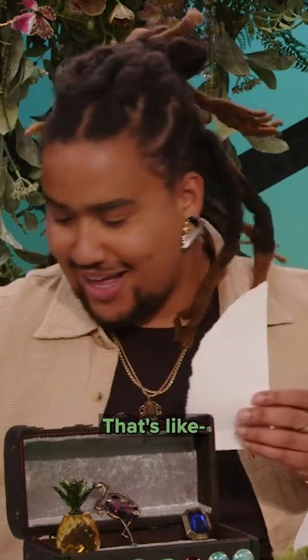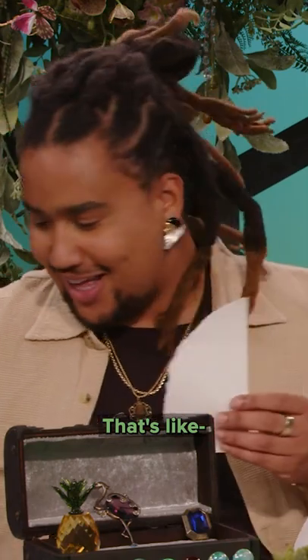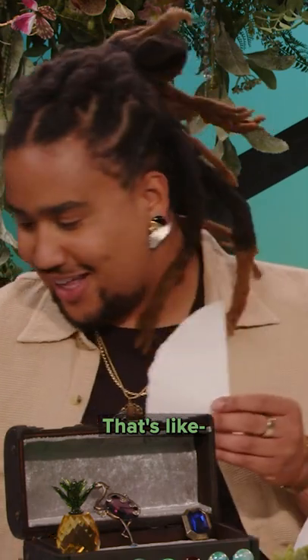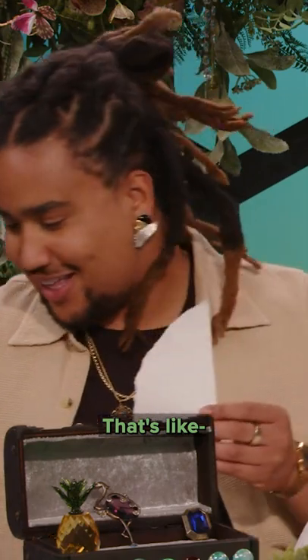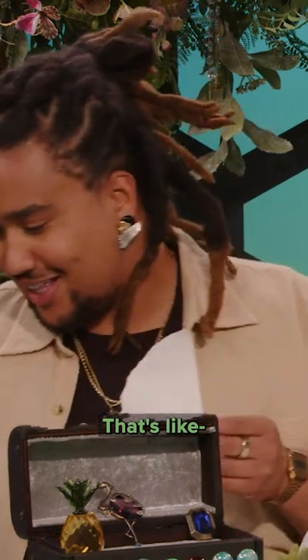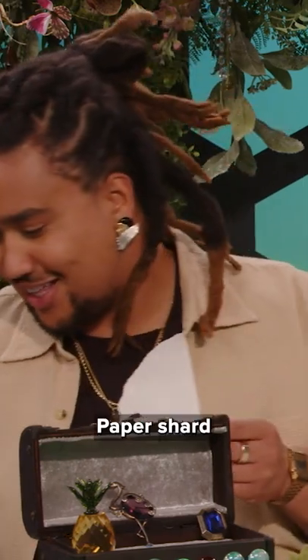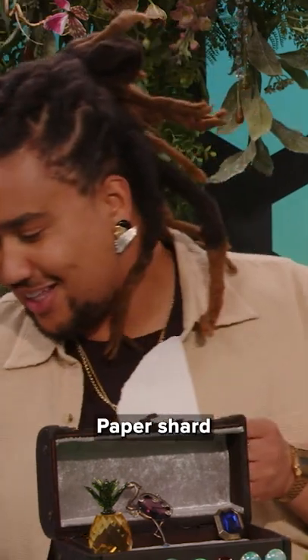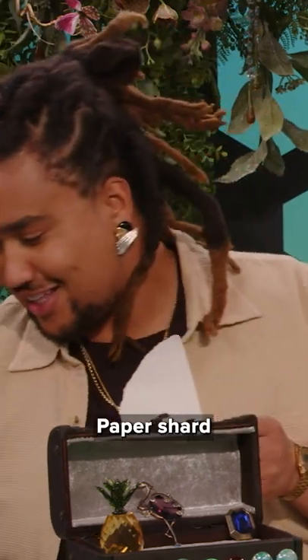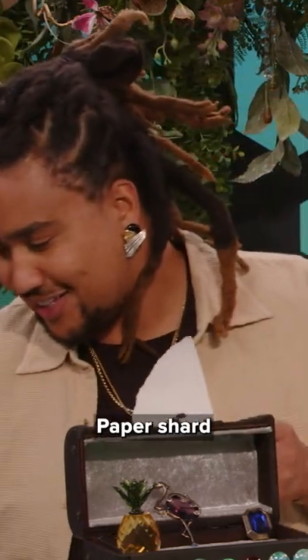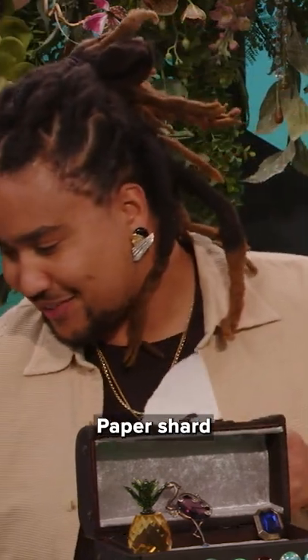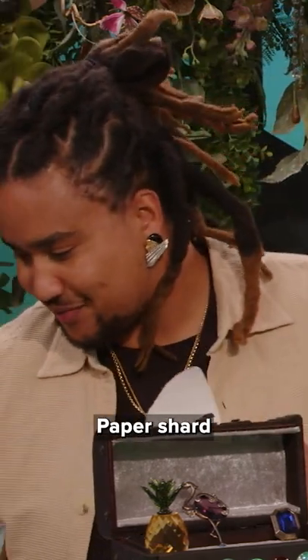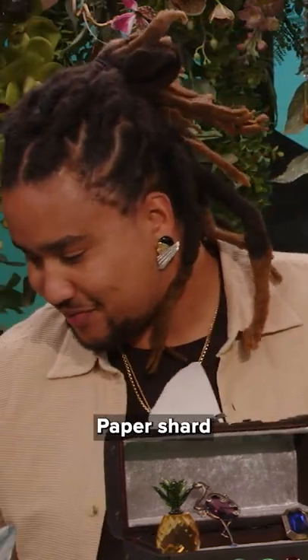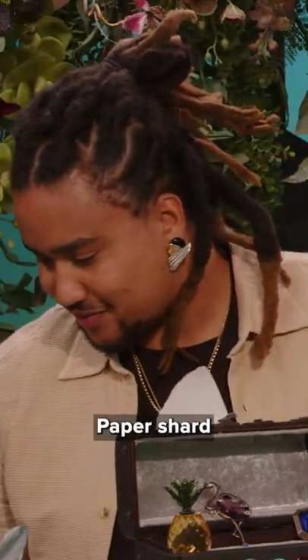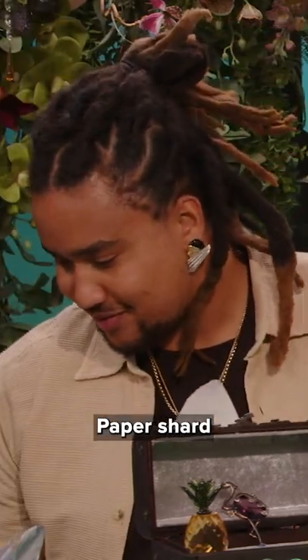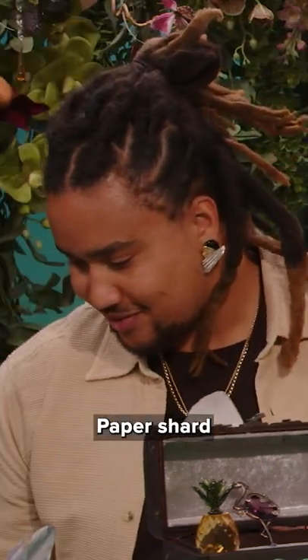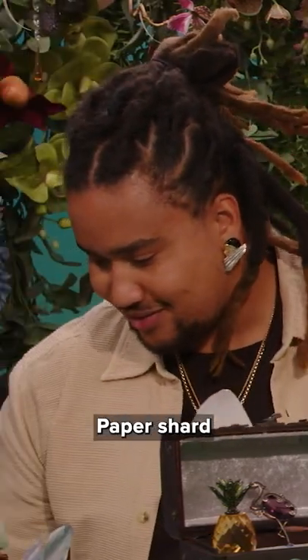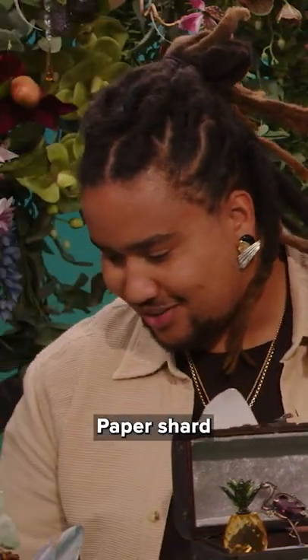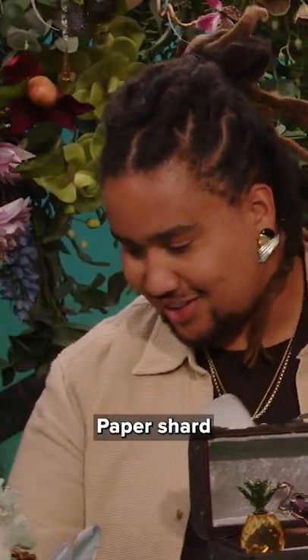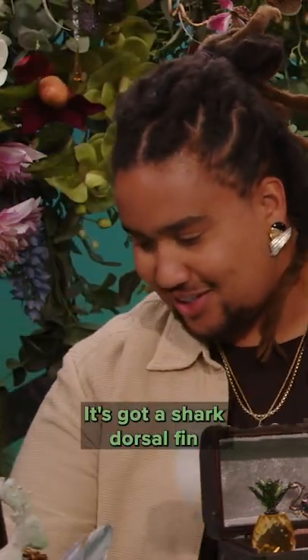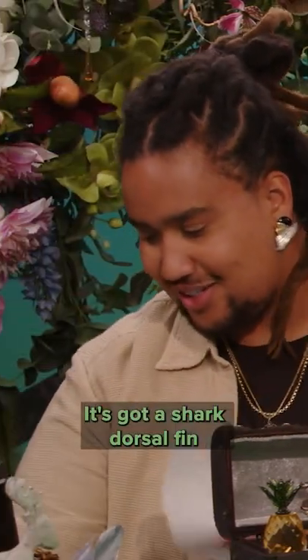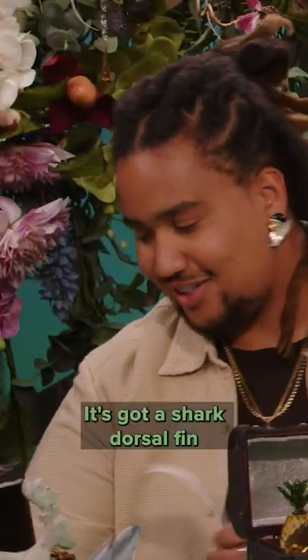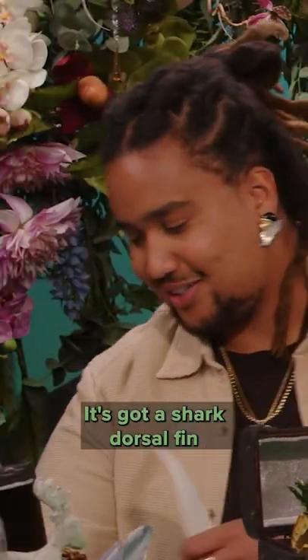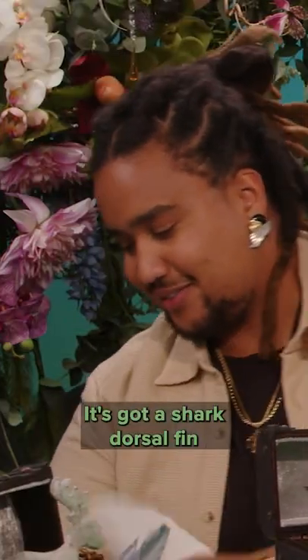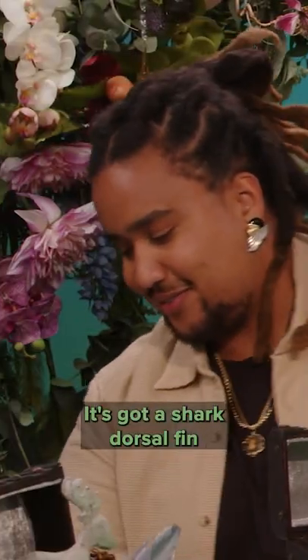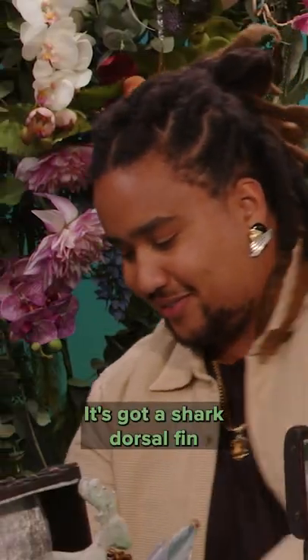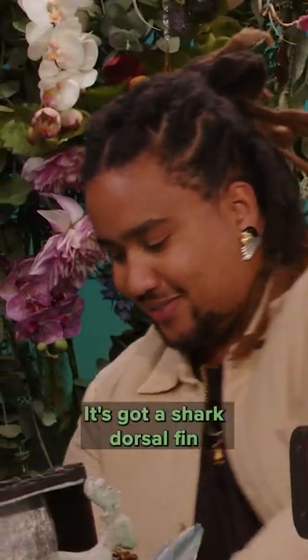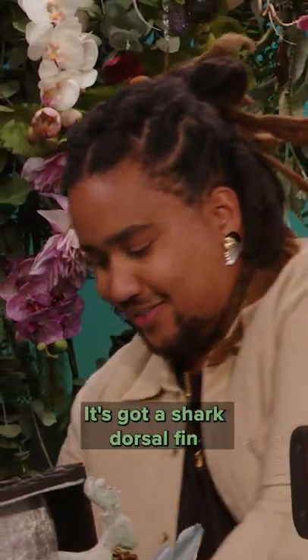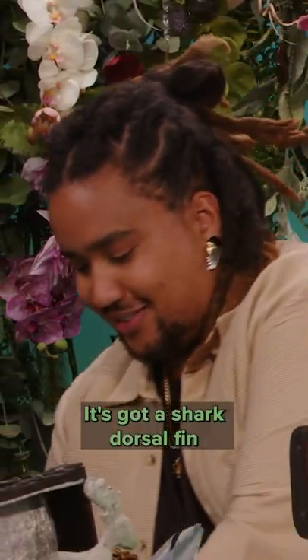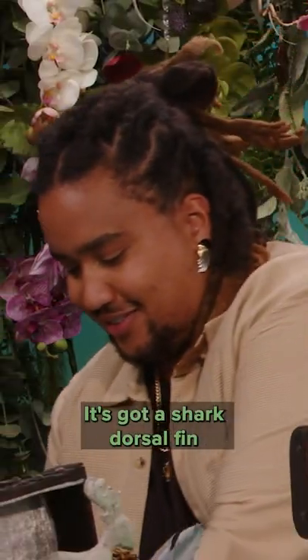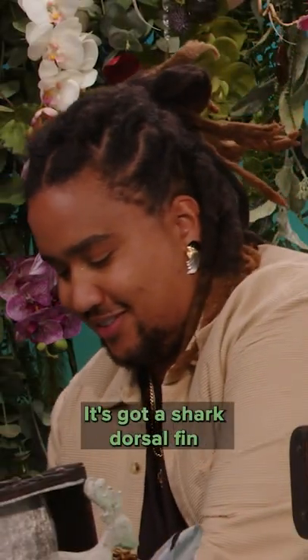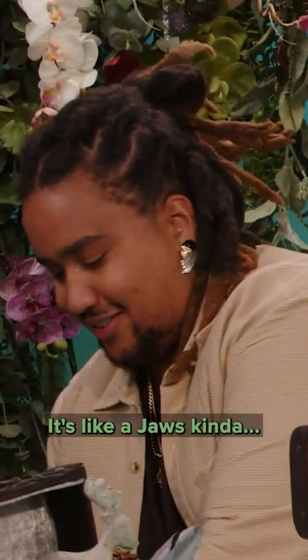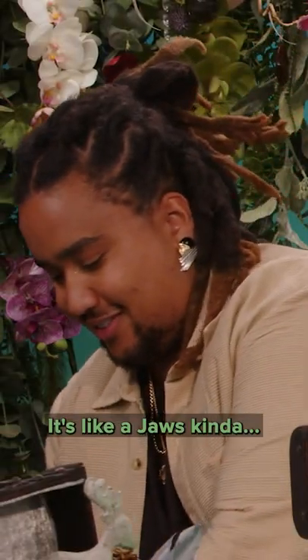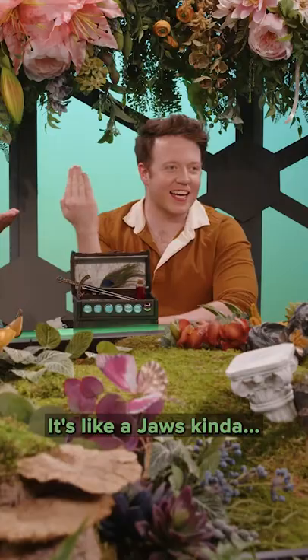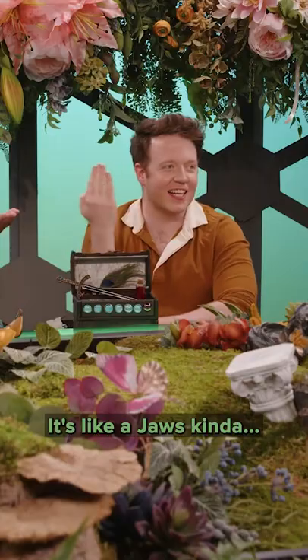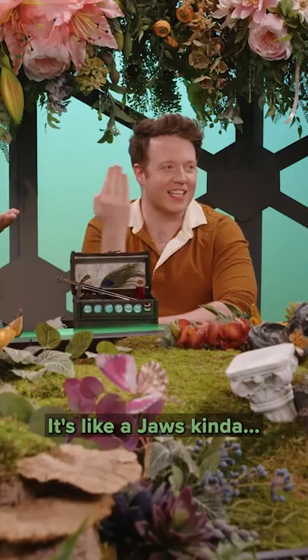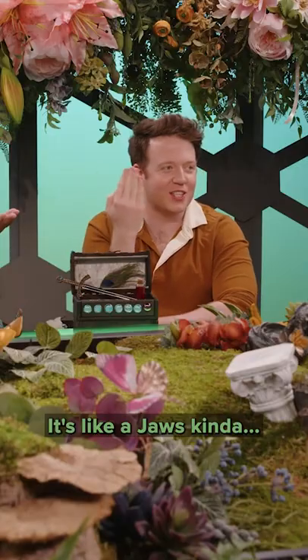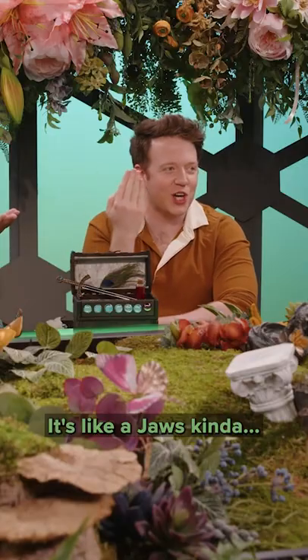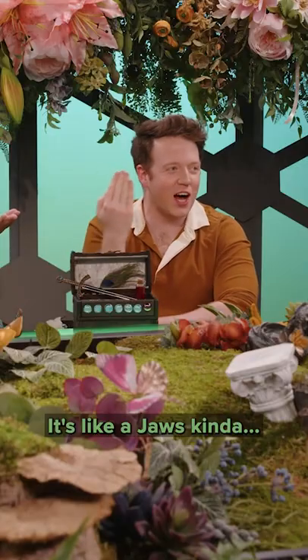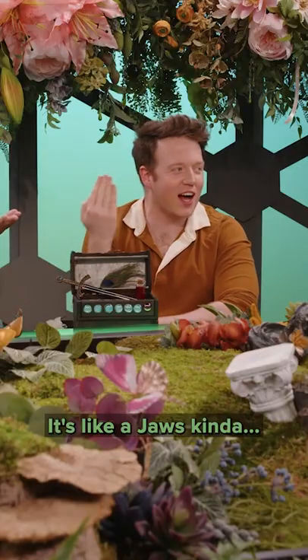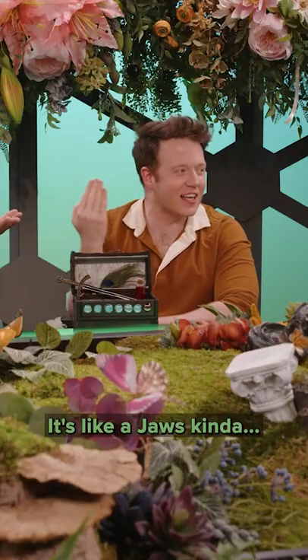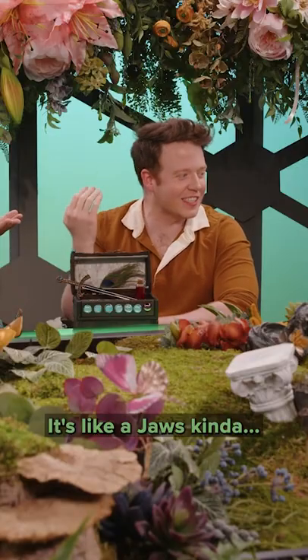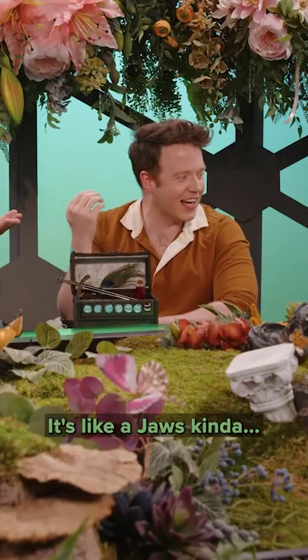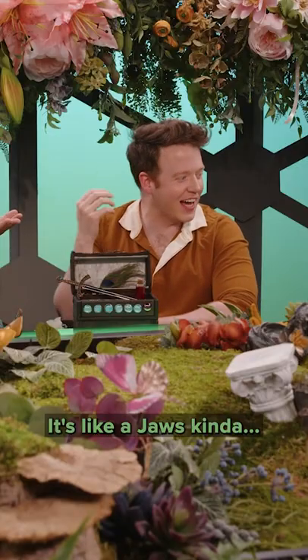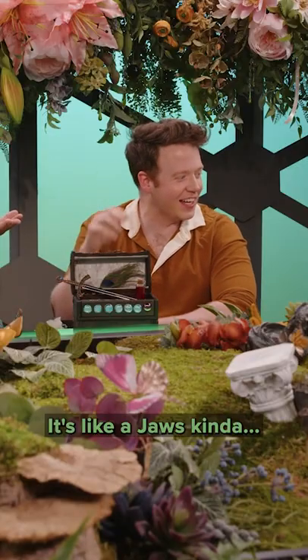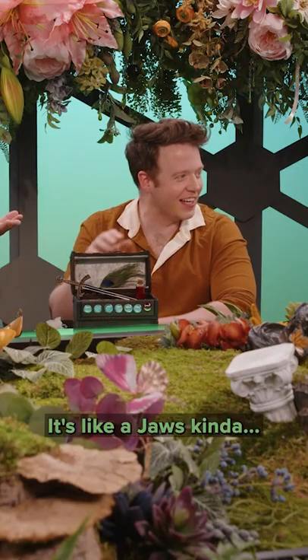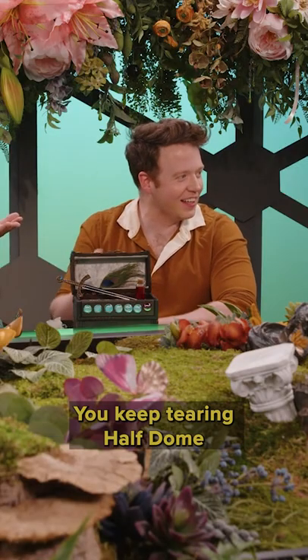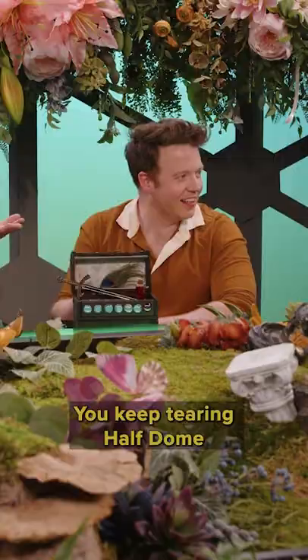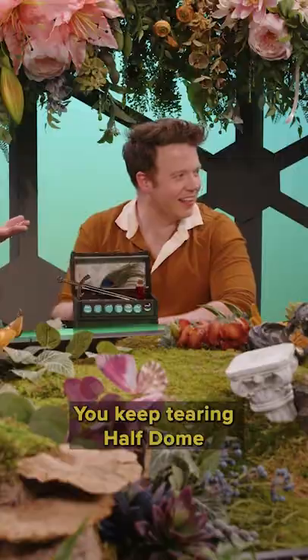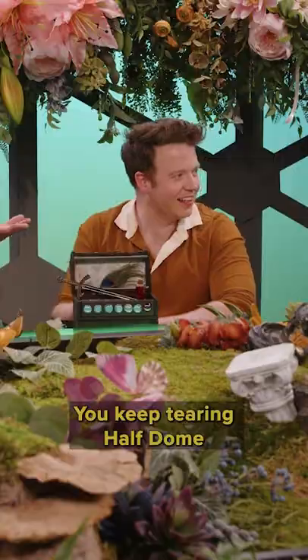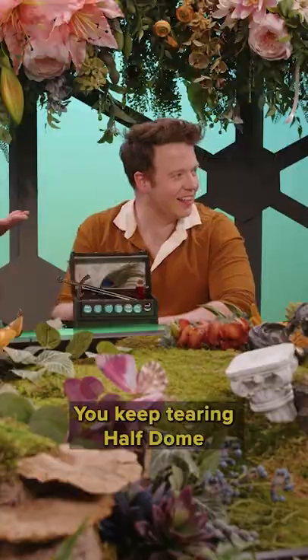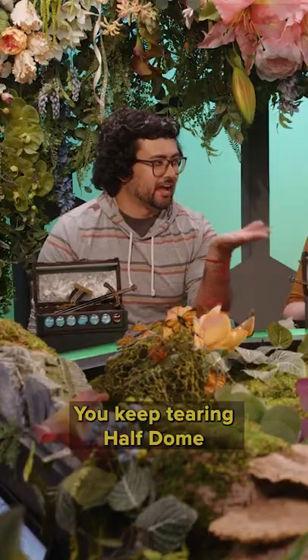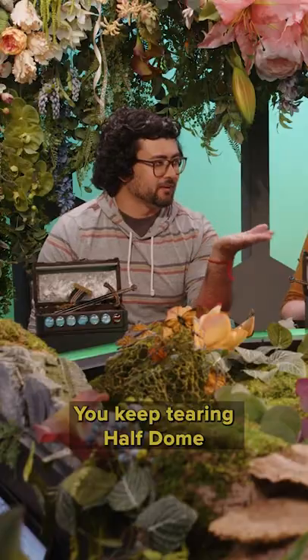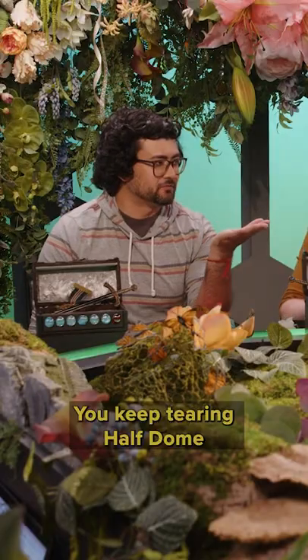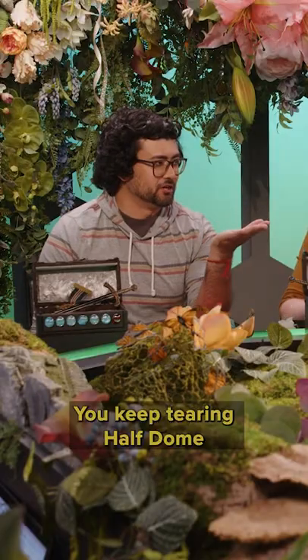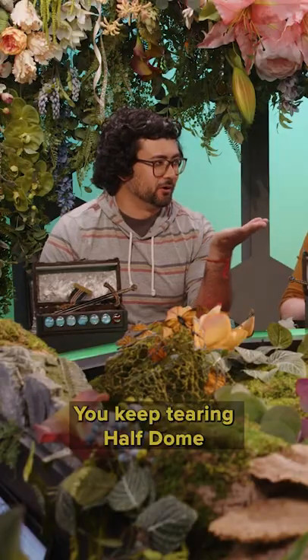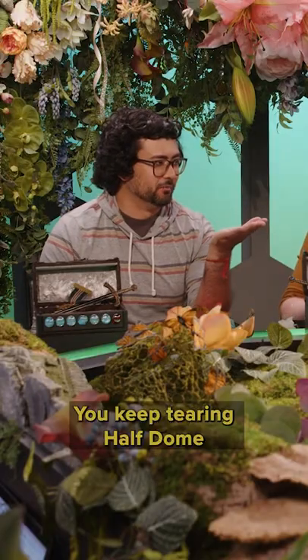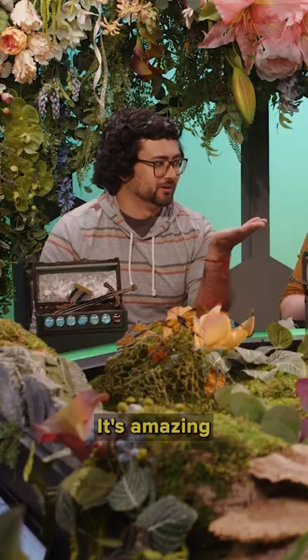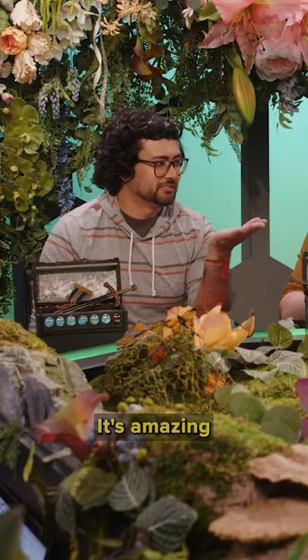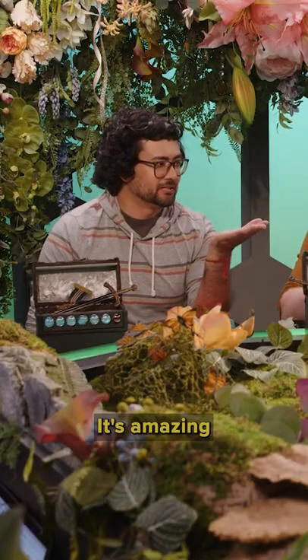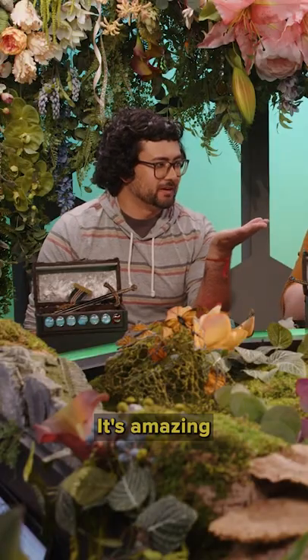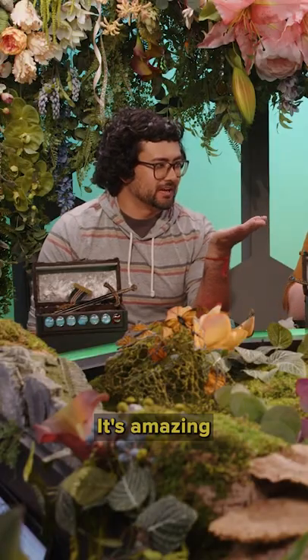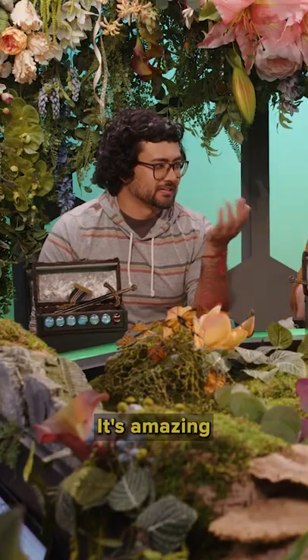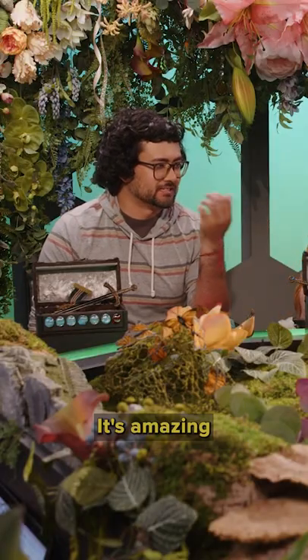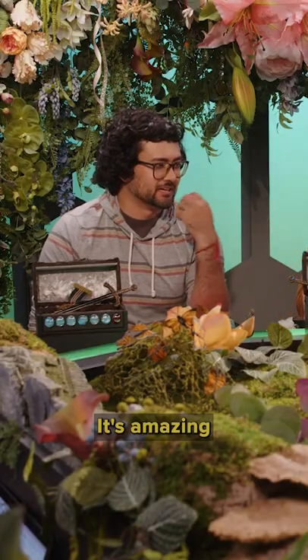That's like a sharp dorsal fin. It's like a Jaws kind of. You keep tearing half dome. It's amazing.